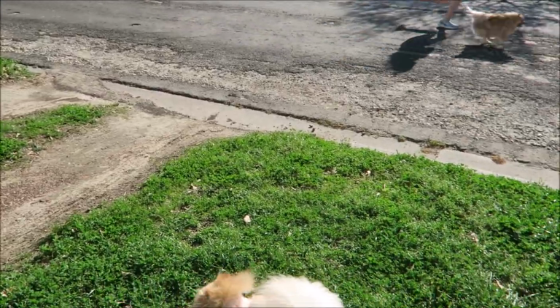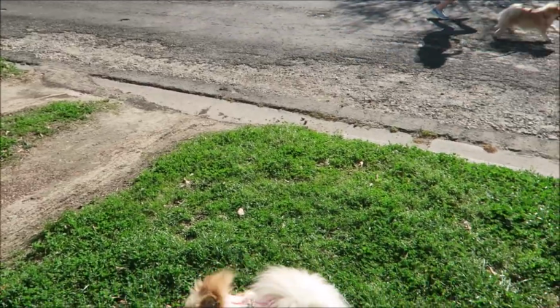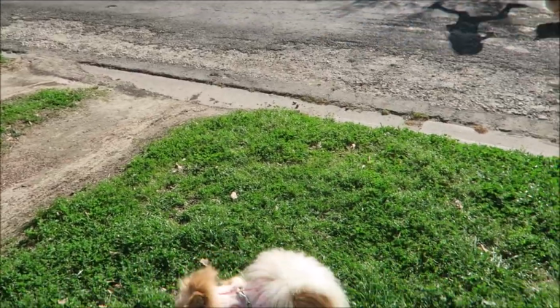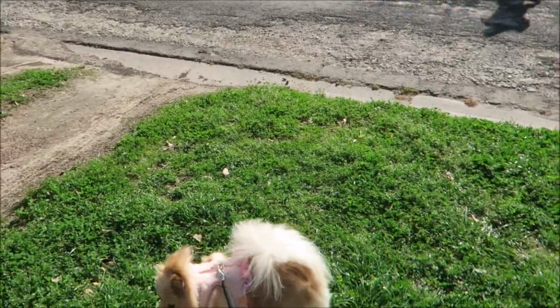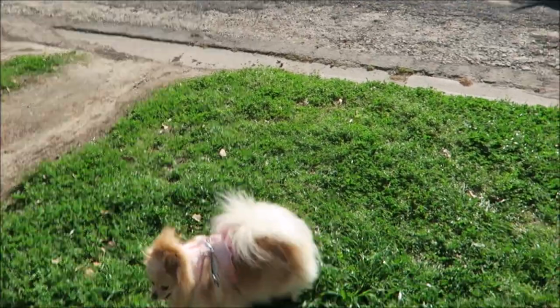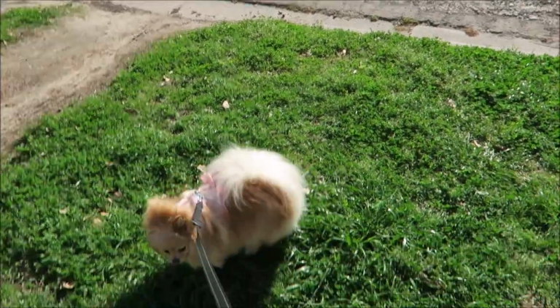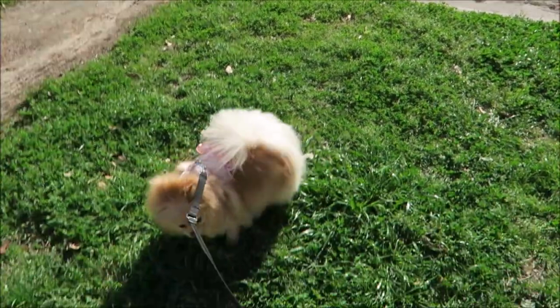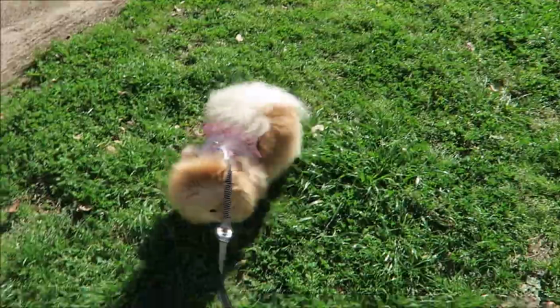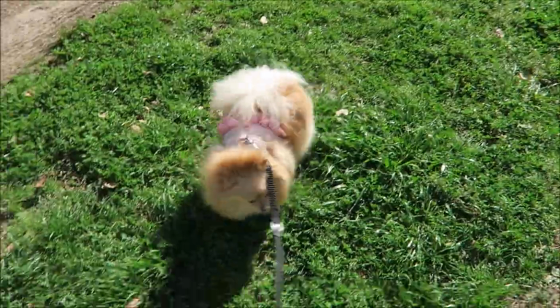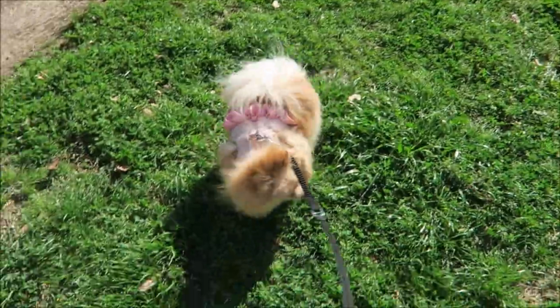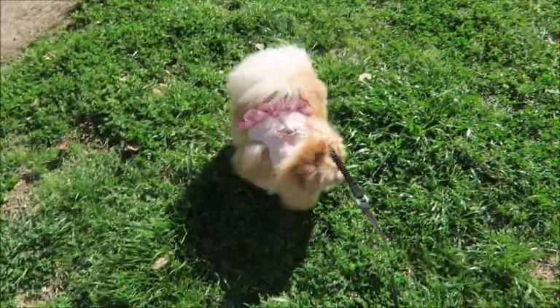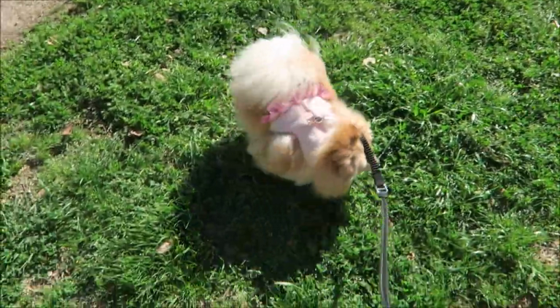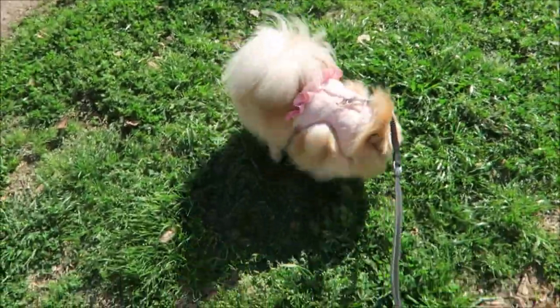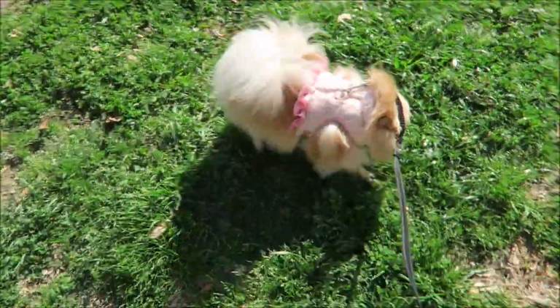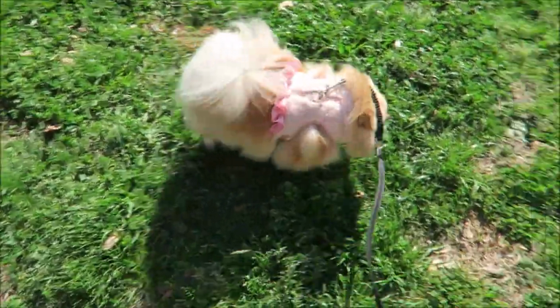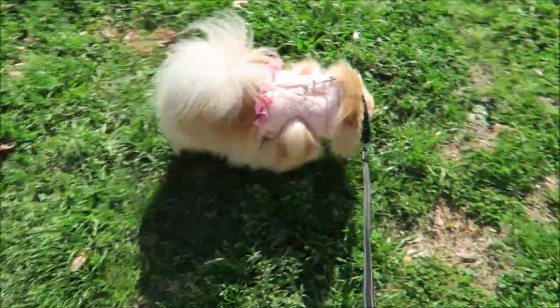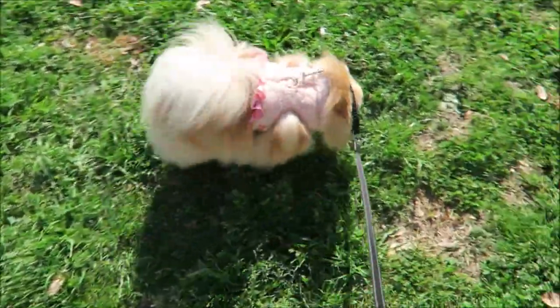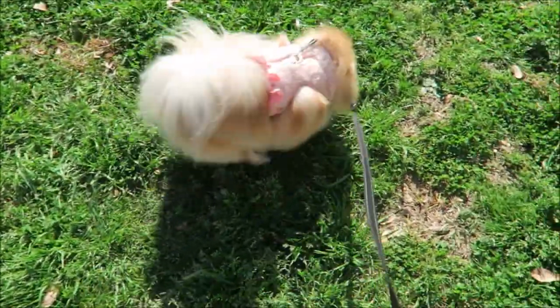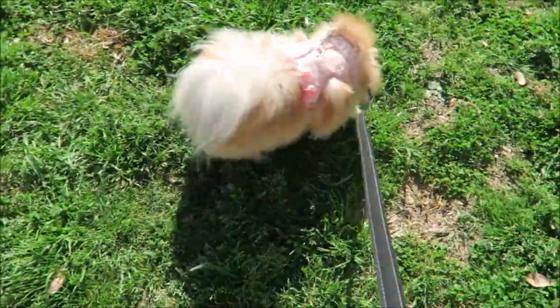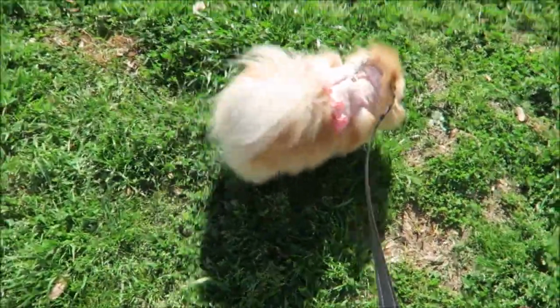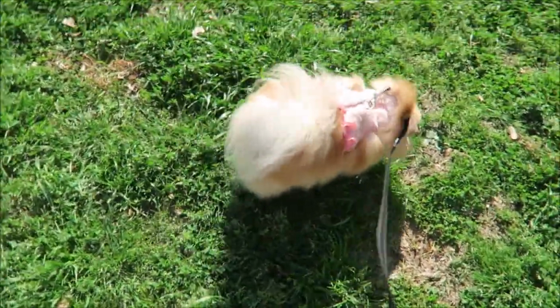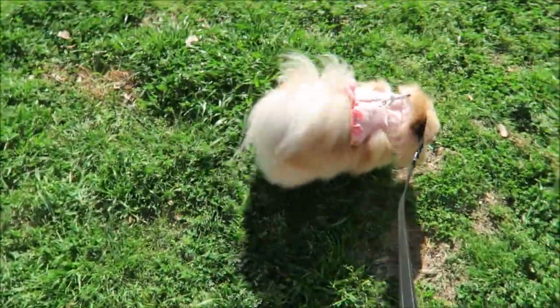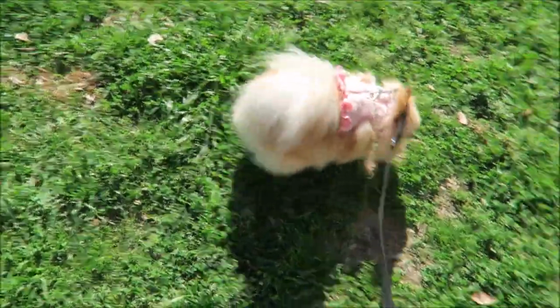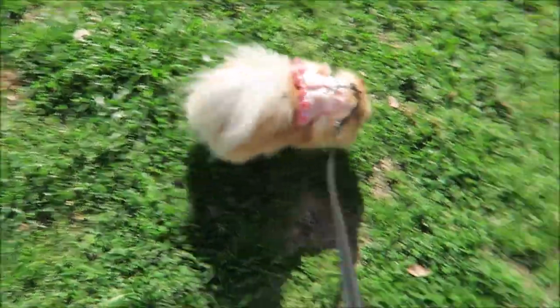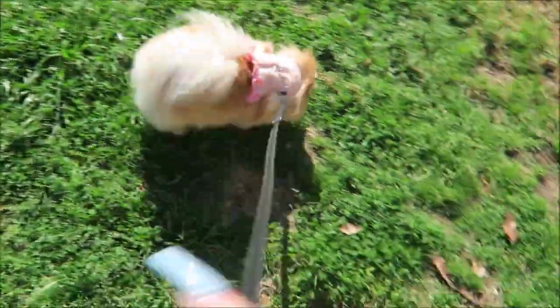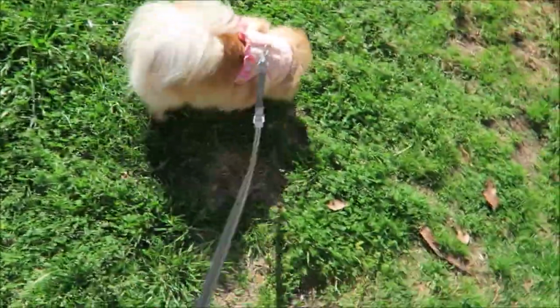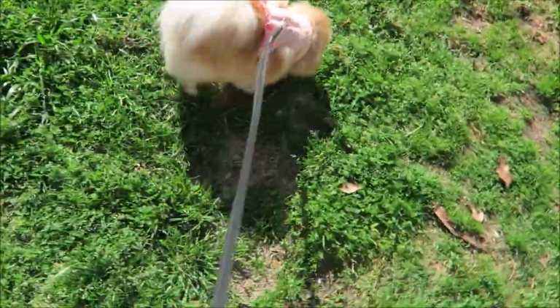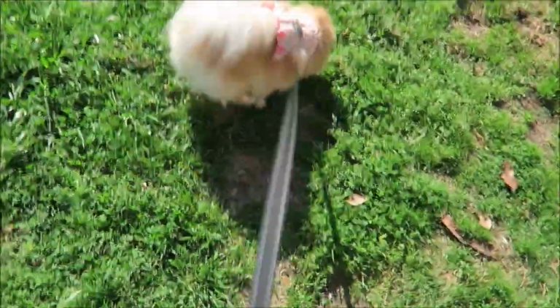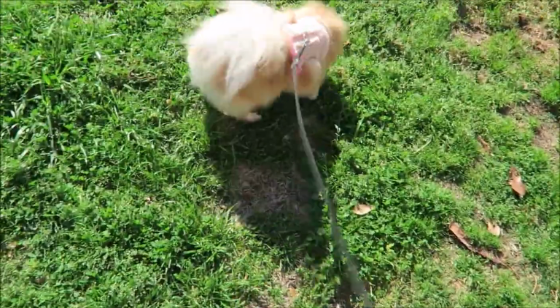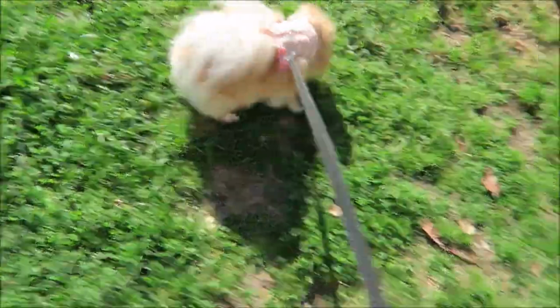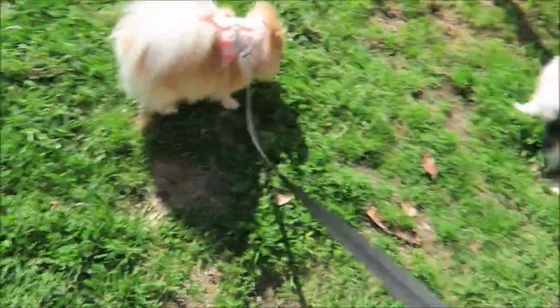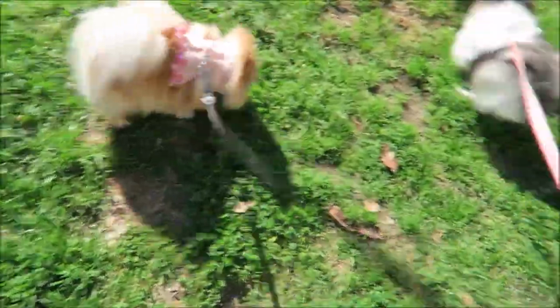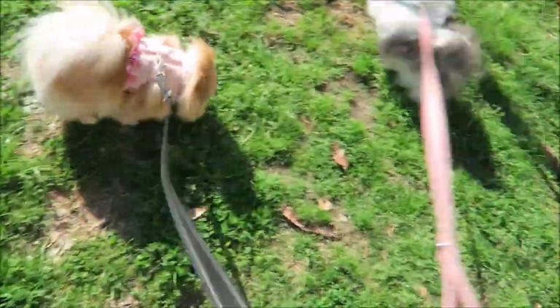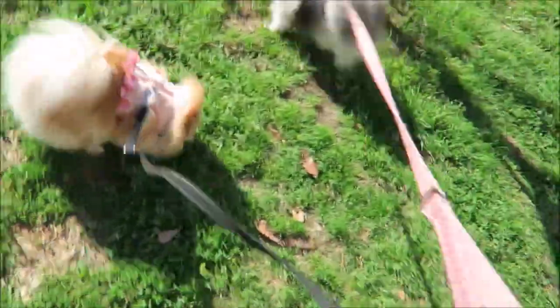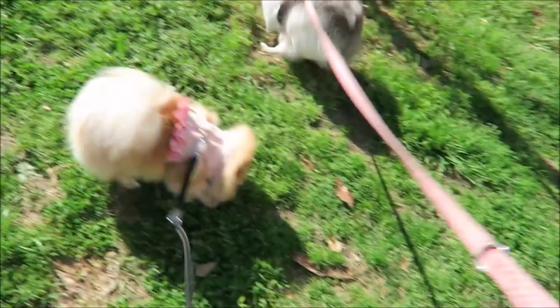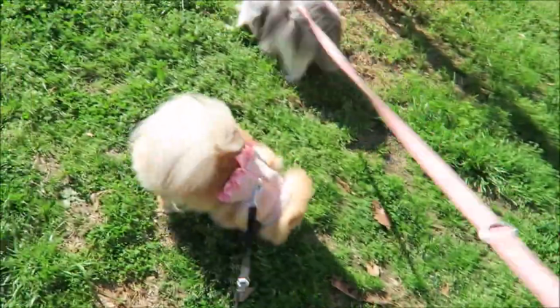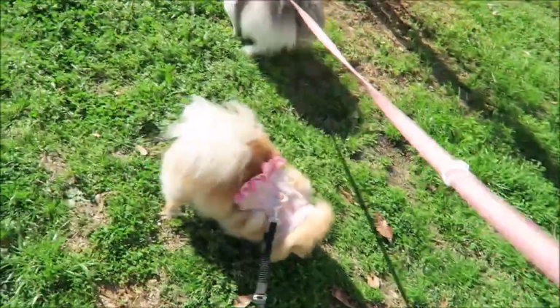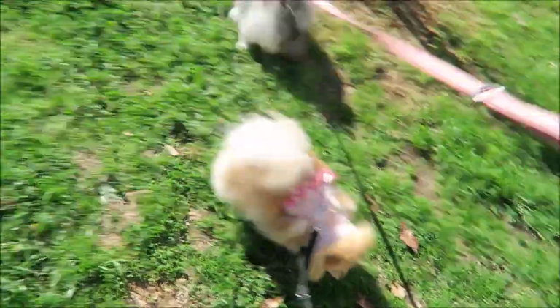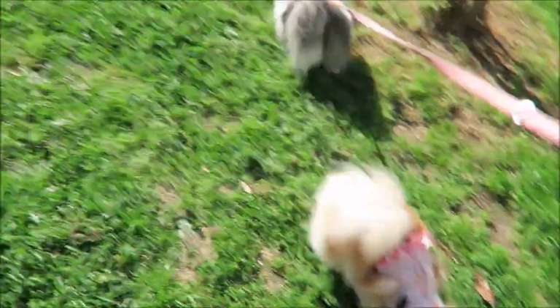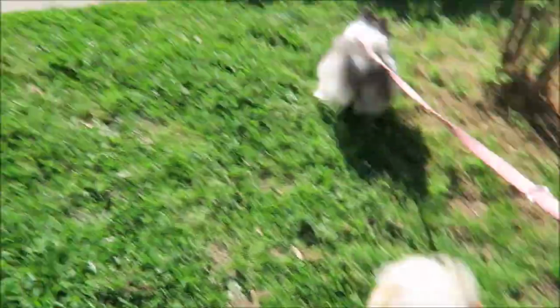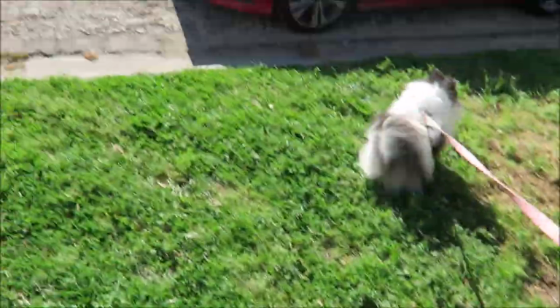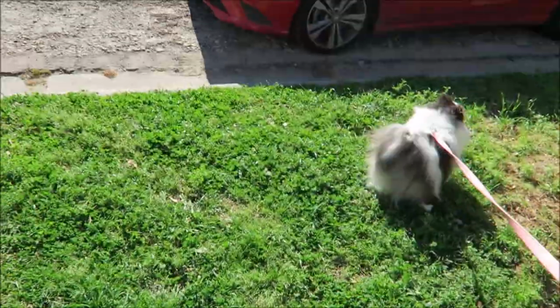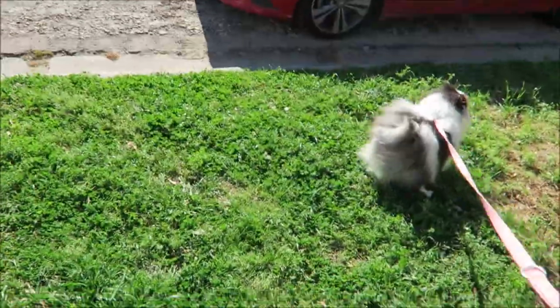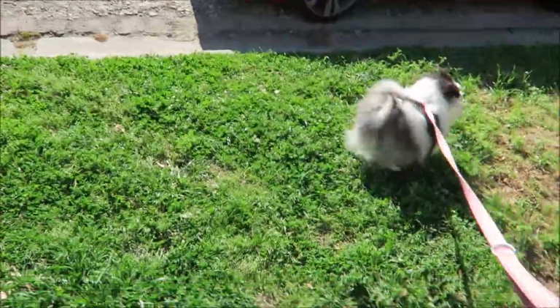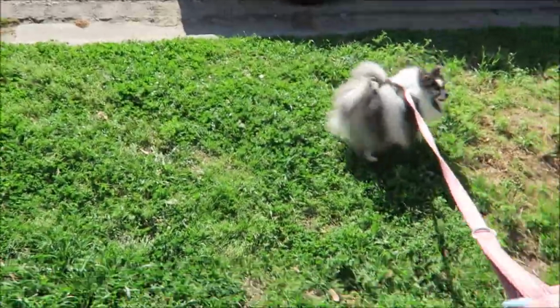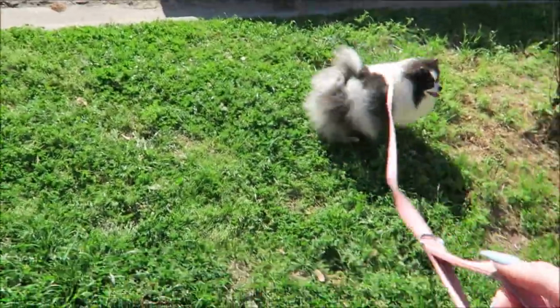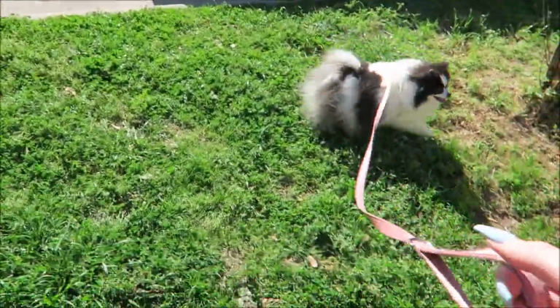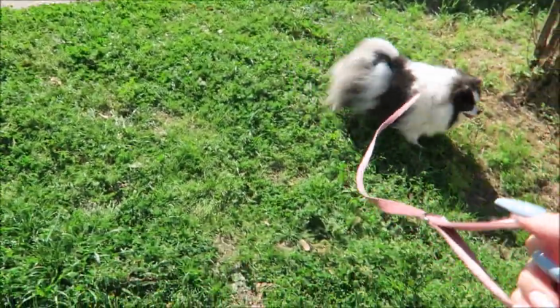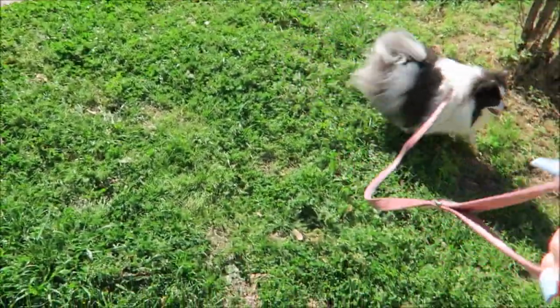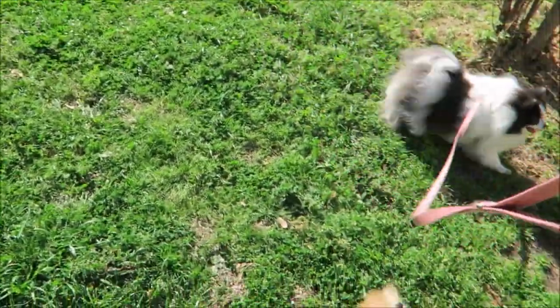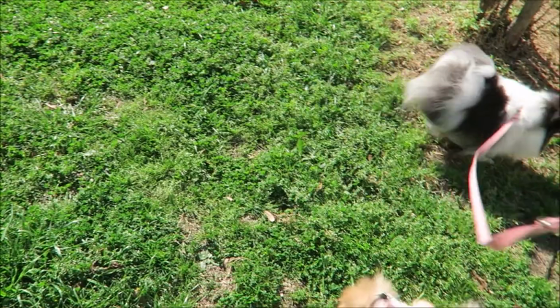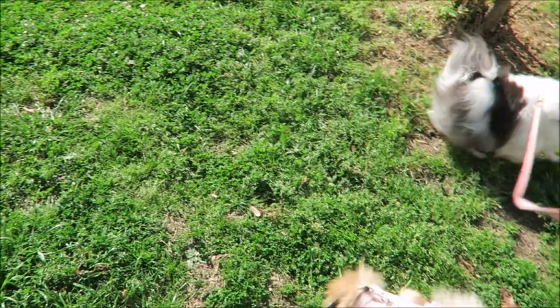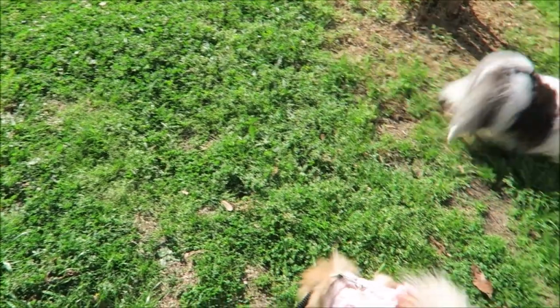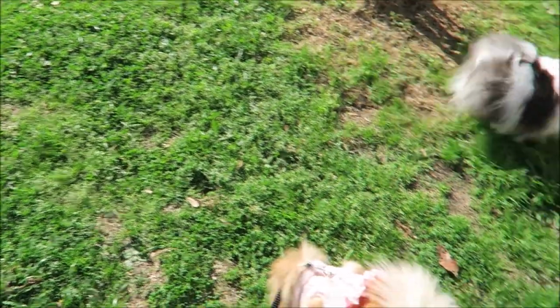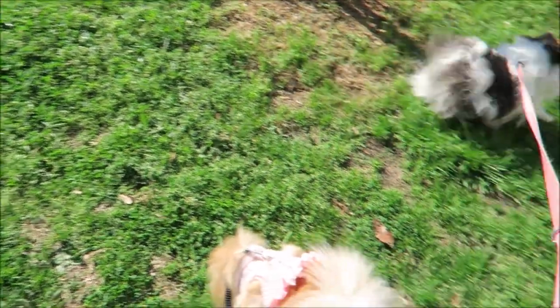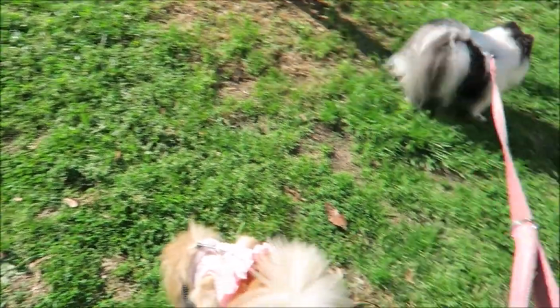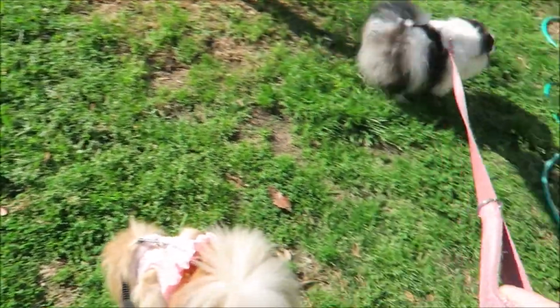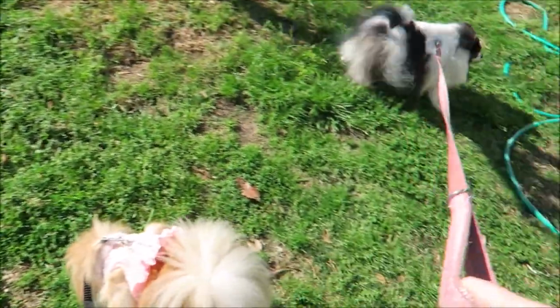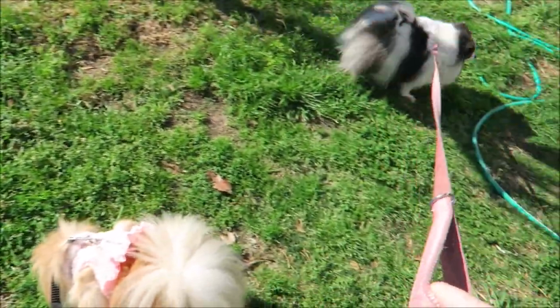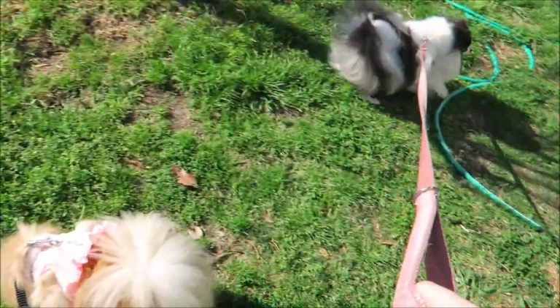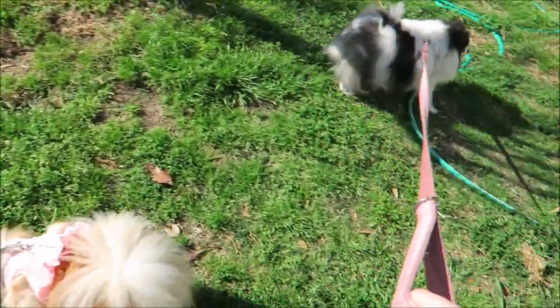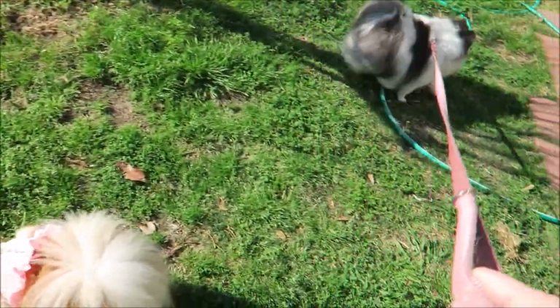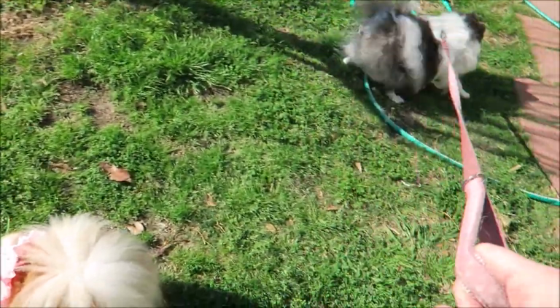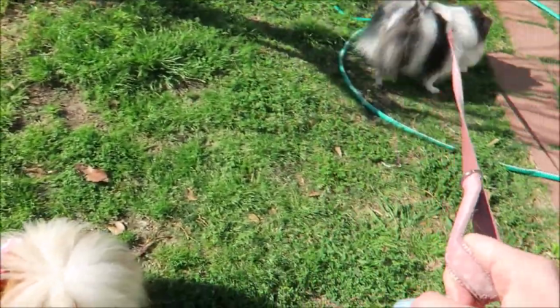So now we're all going on a little family walk. They're so silly.